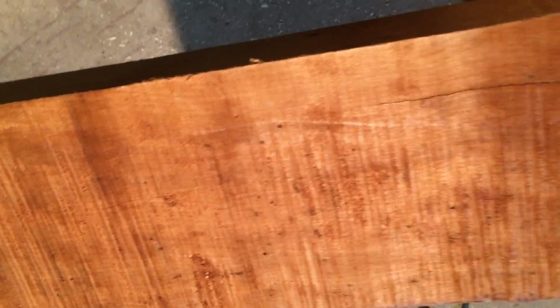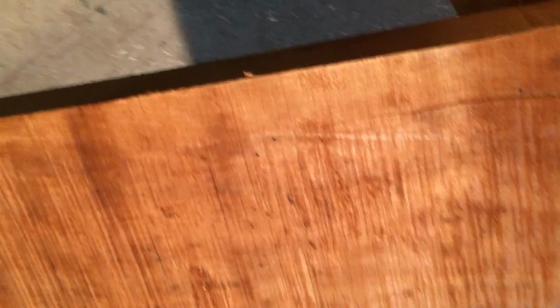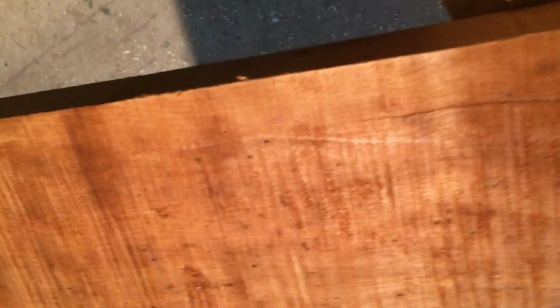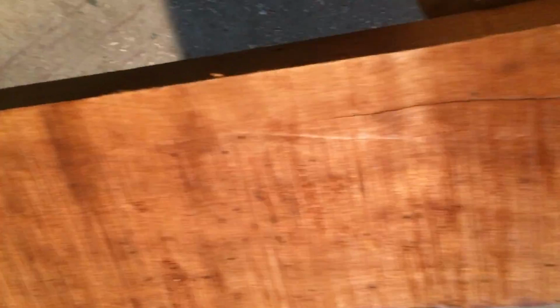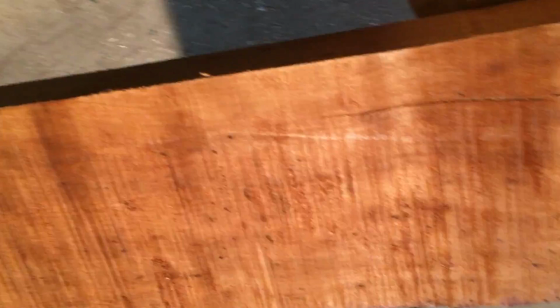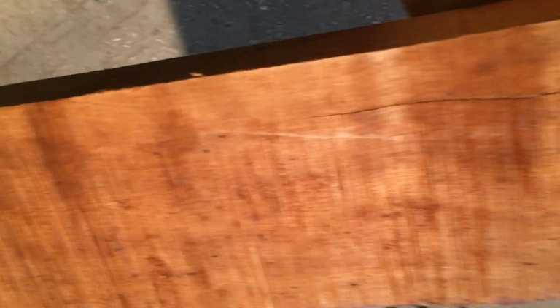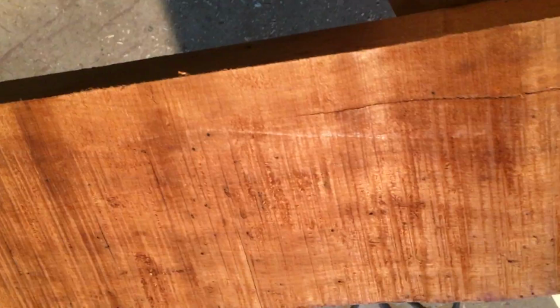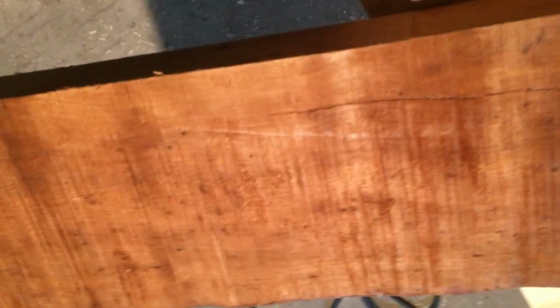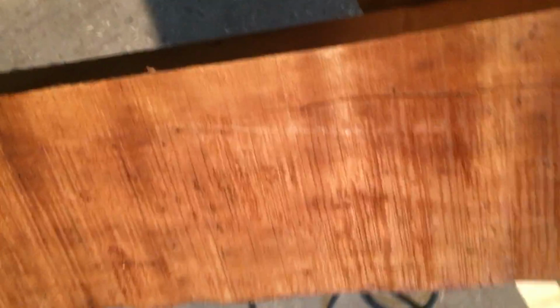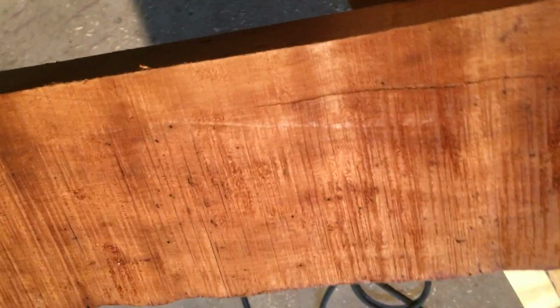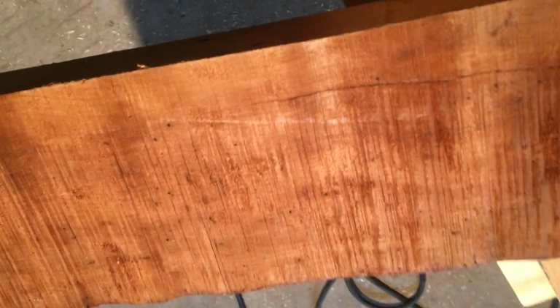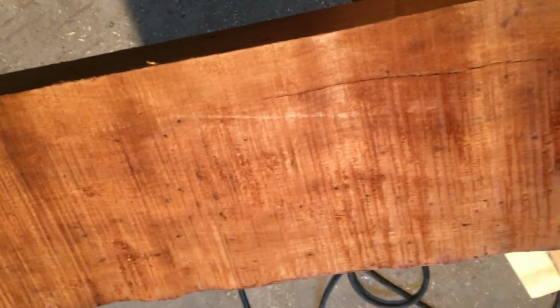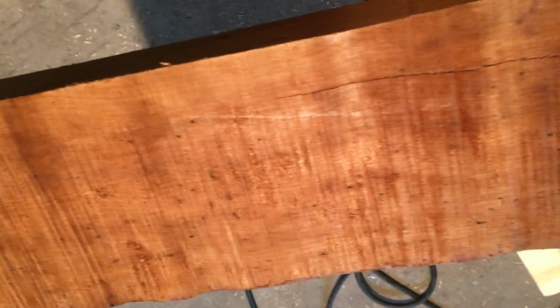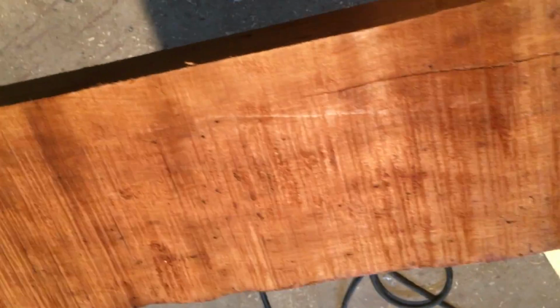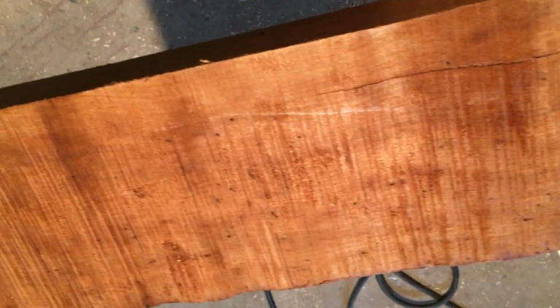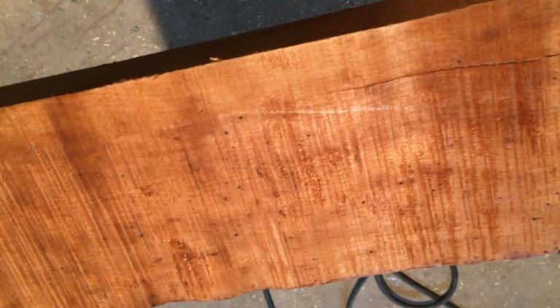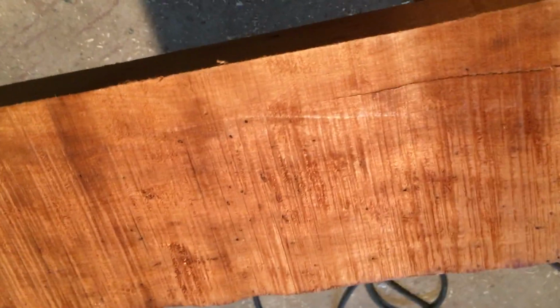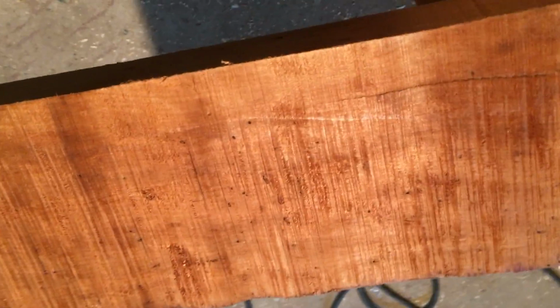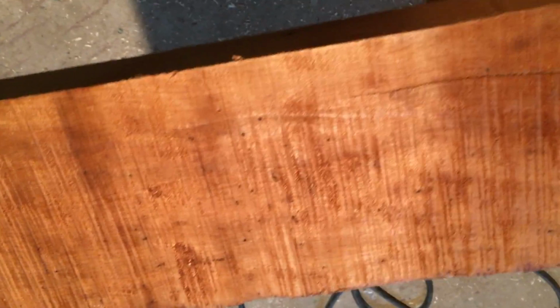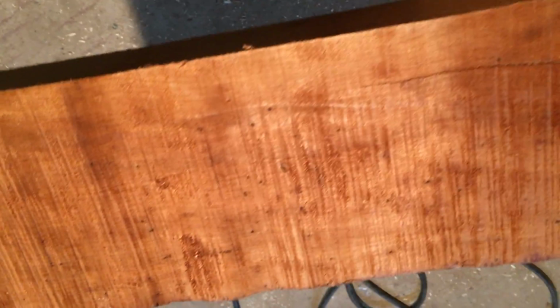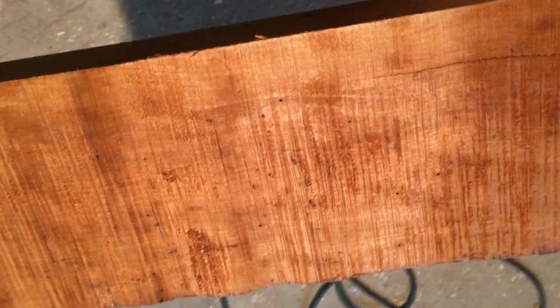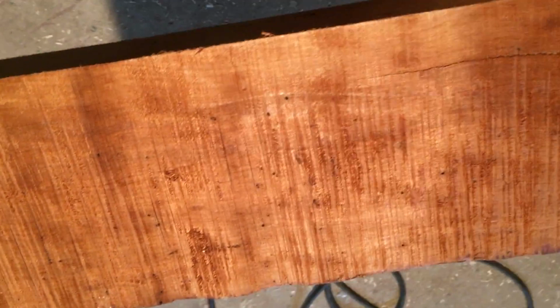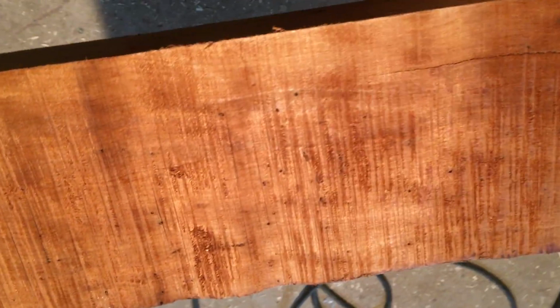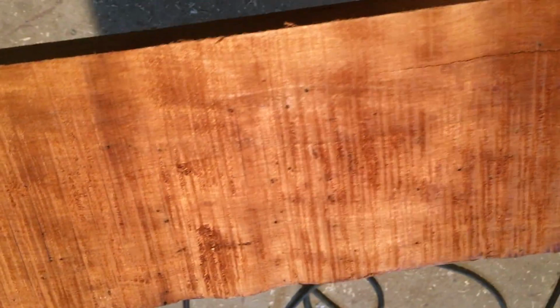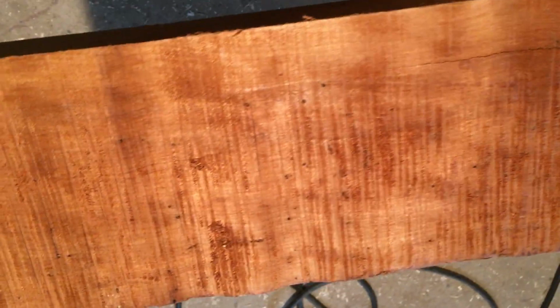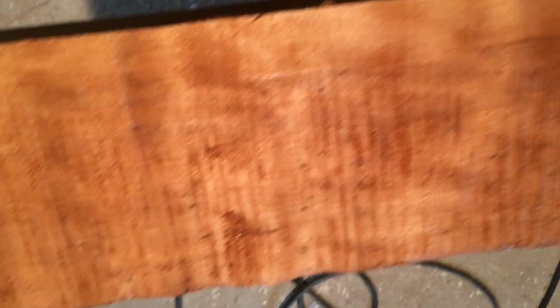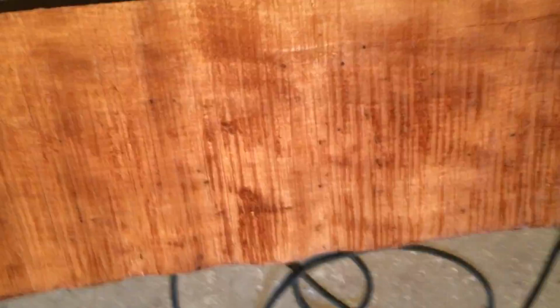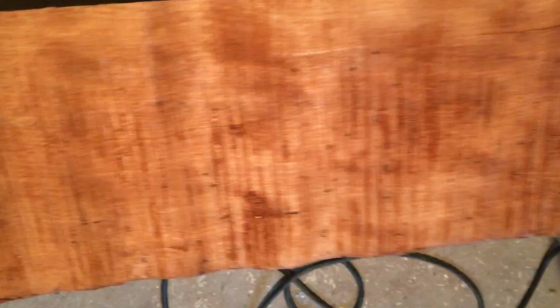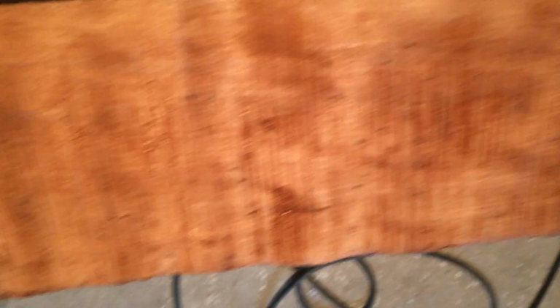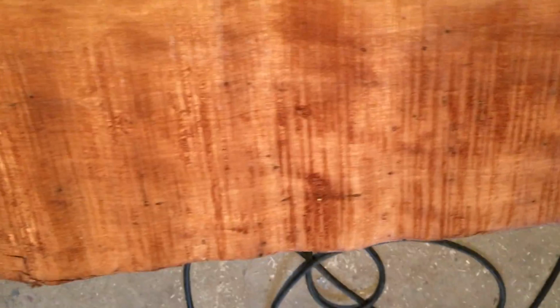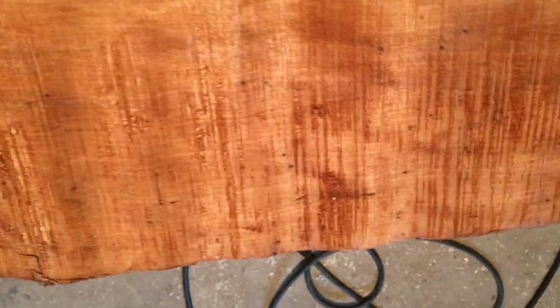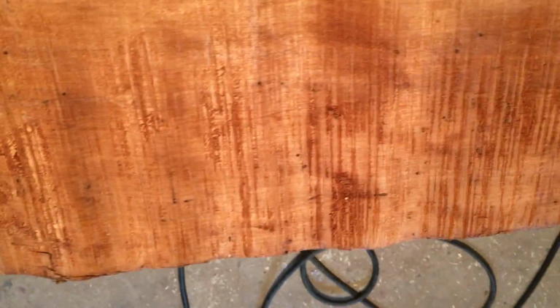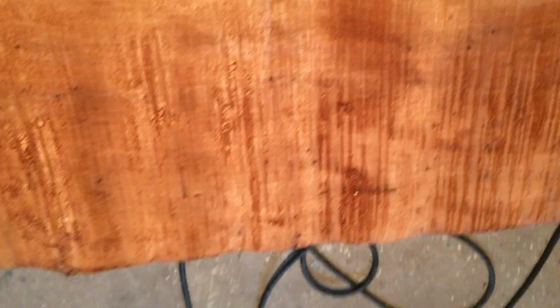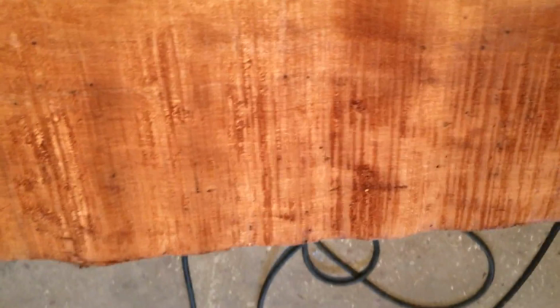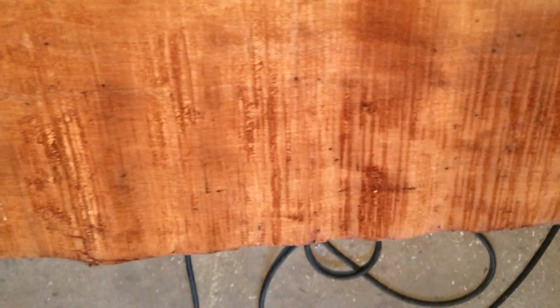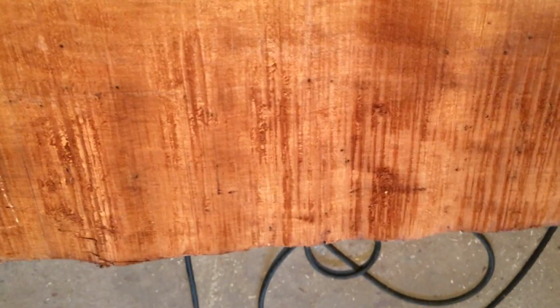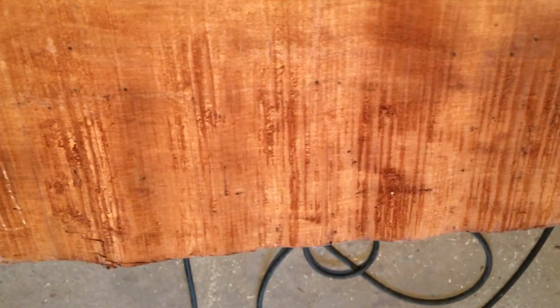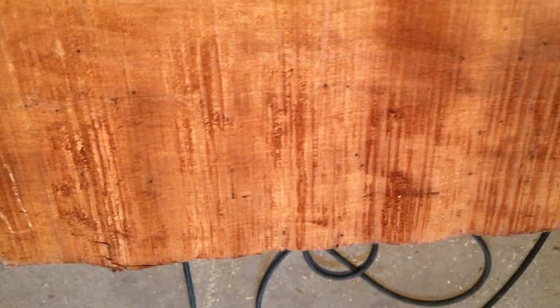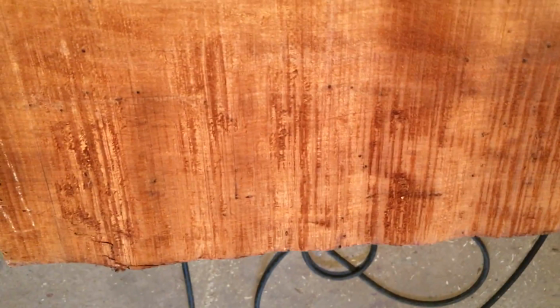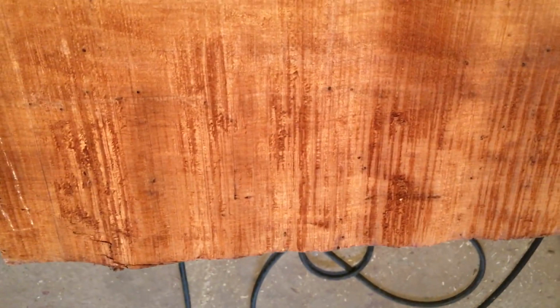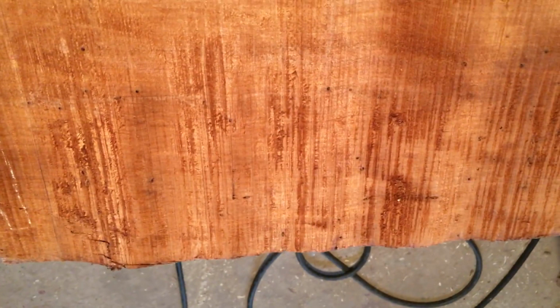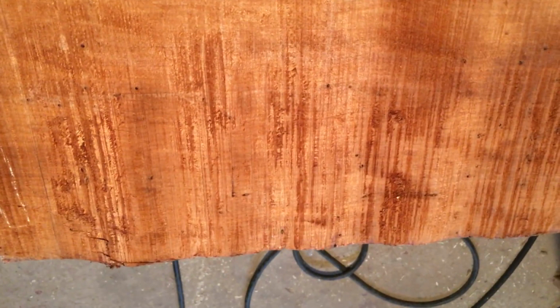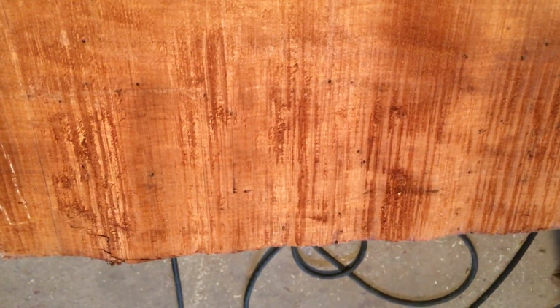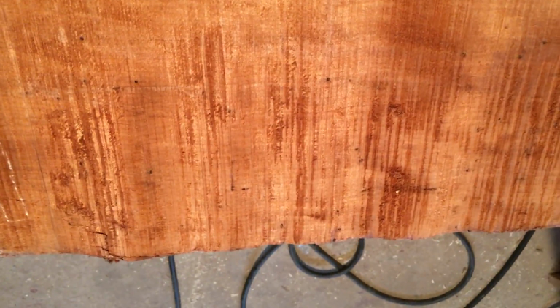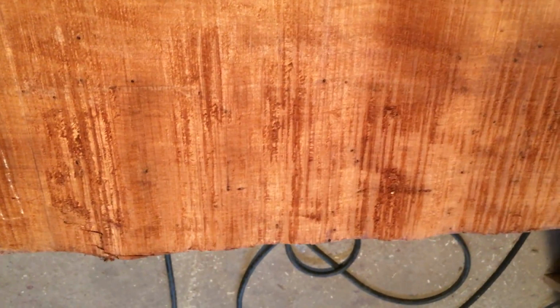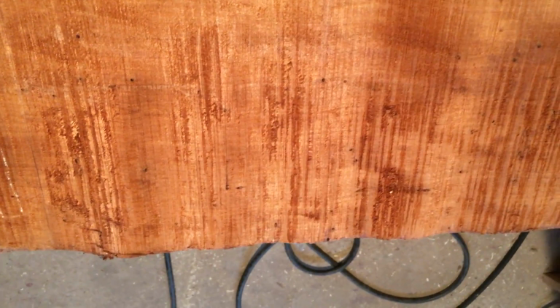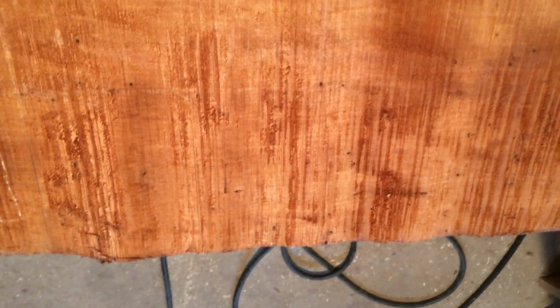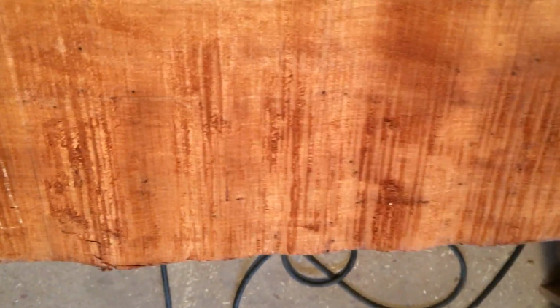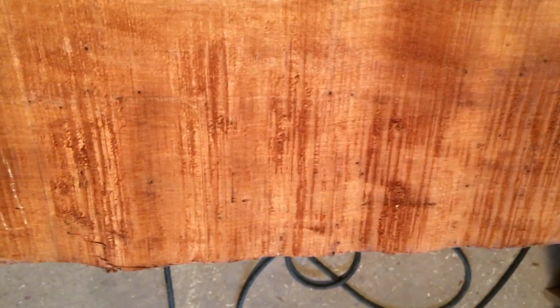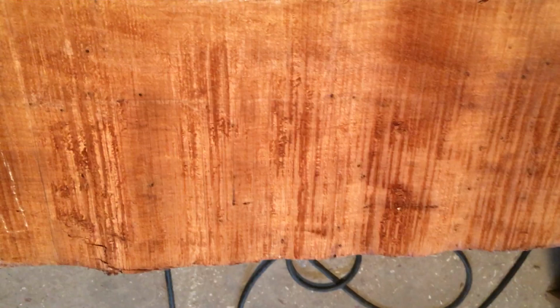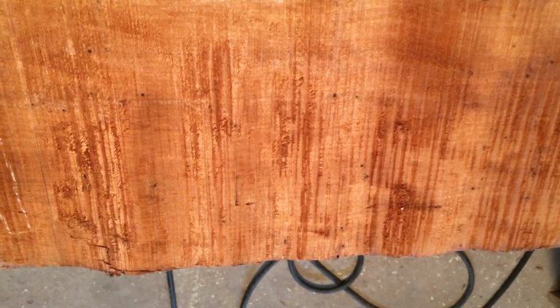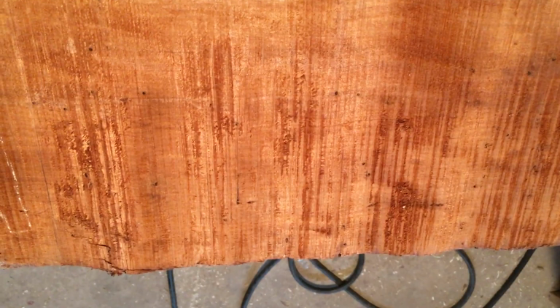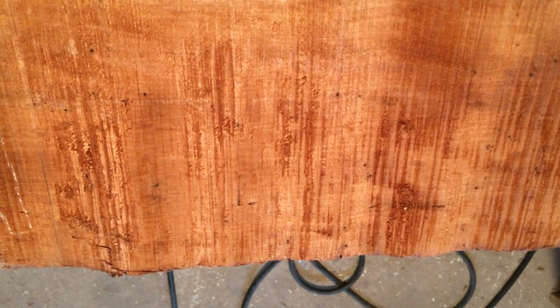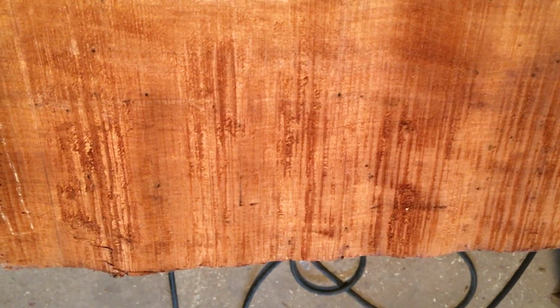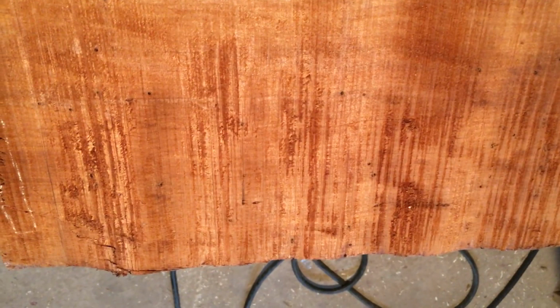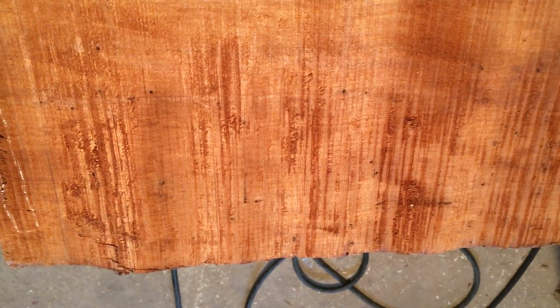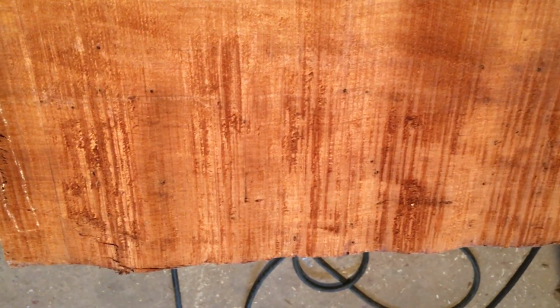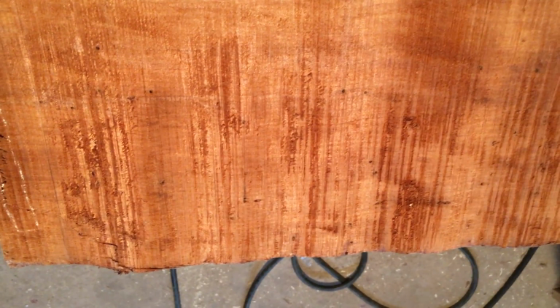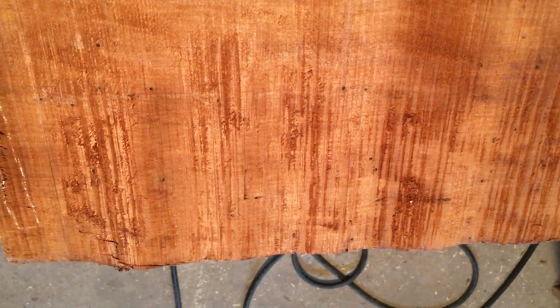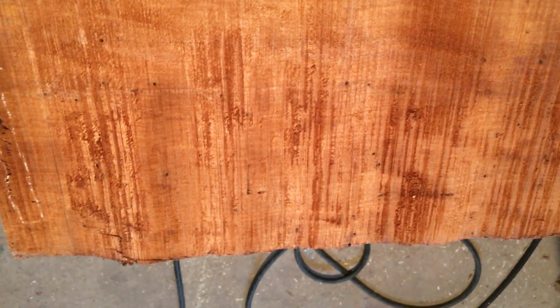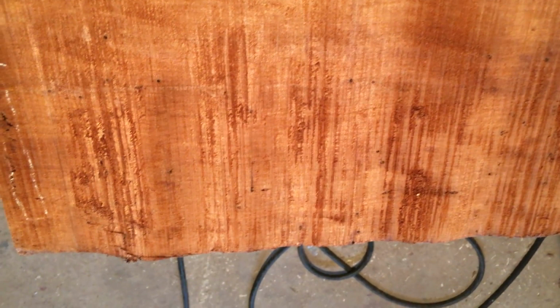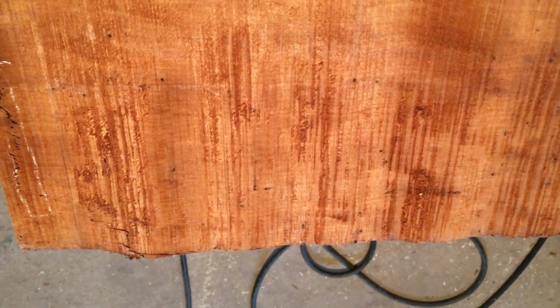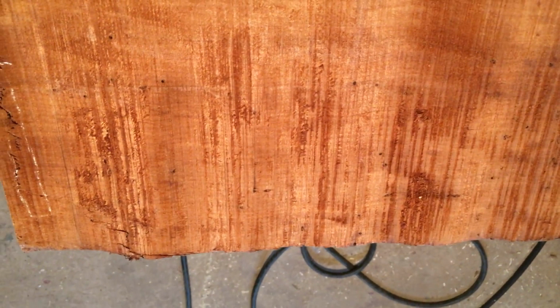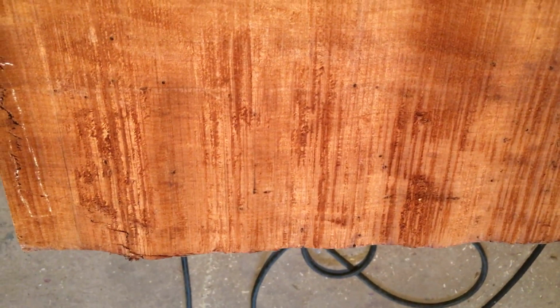Beautiful piece, three inches thick. Thanks — we're at ancientwood.com.